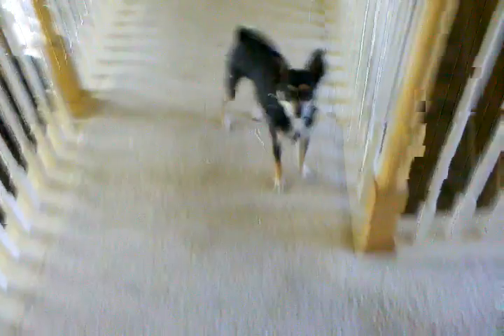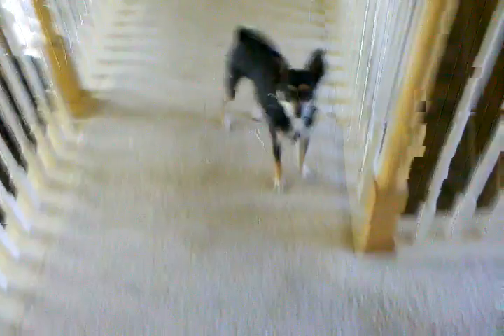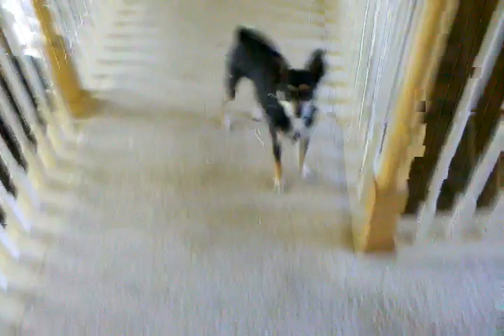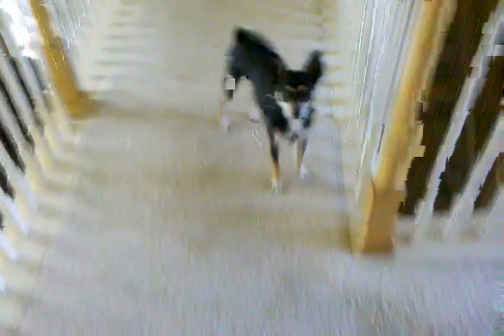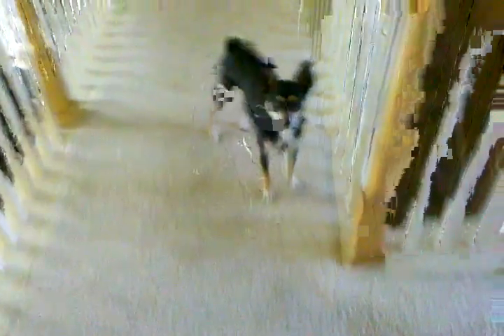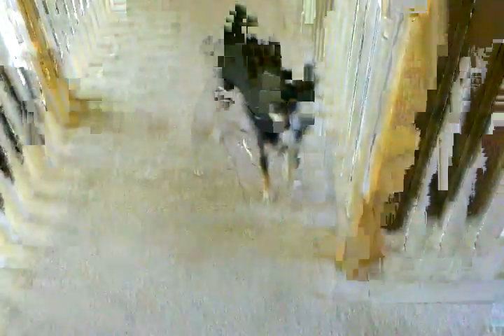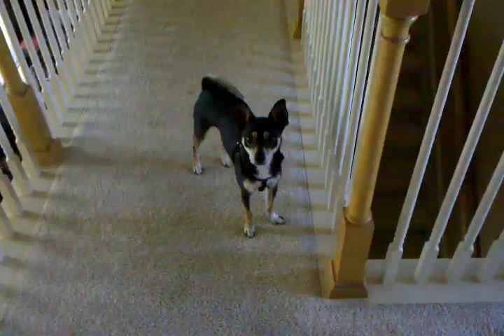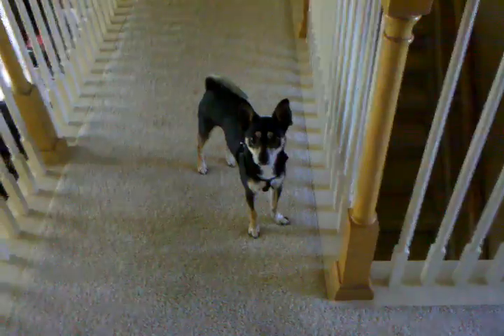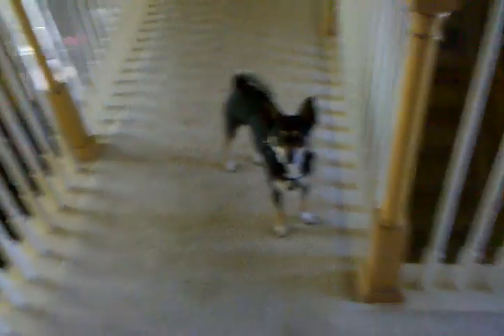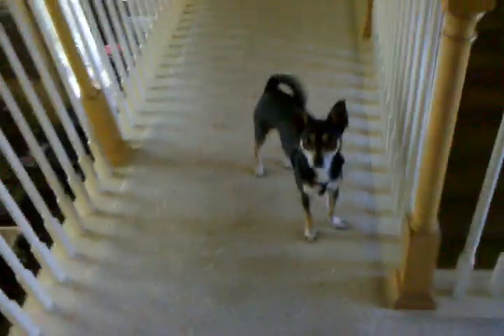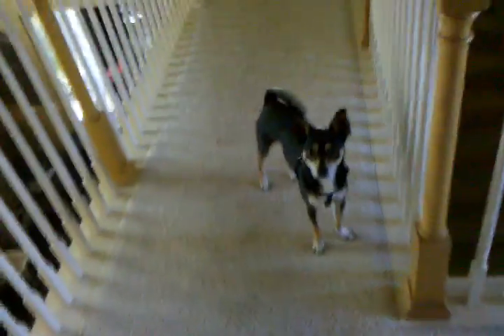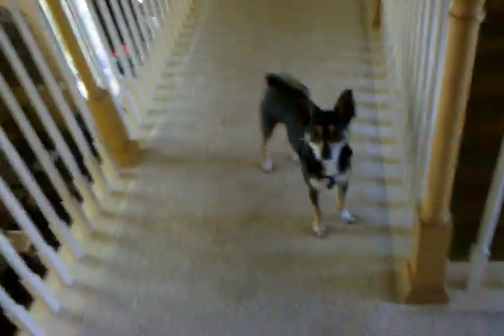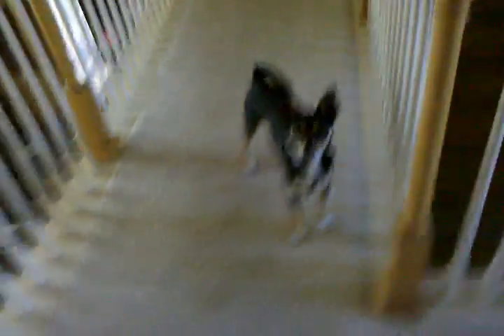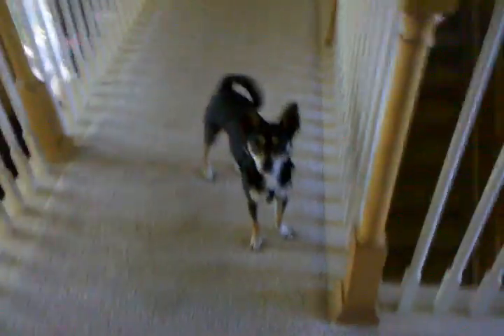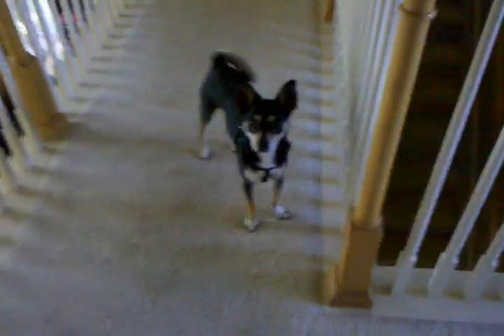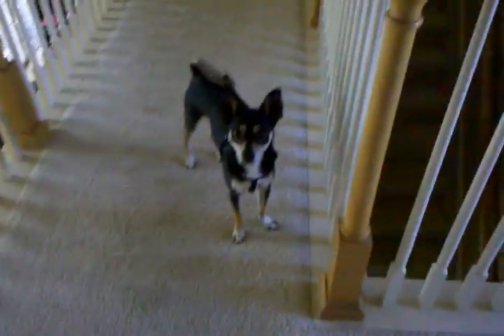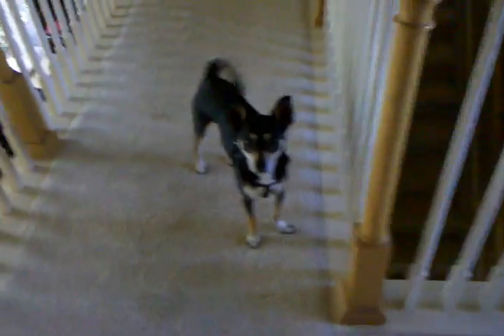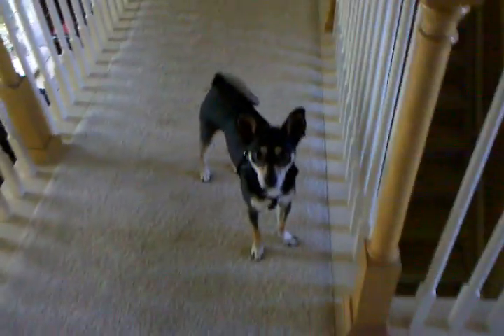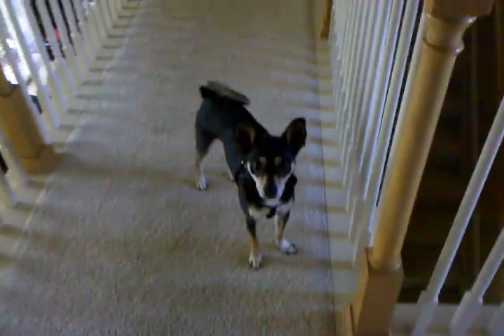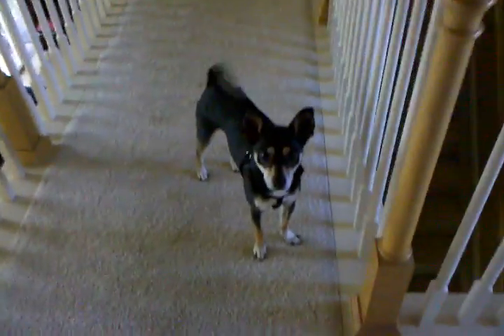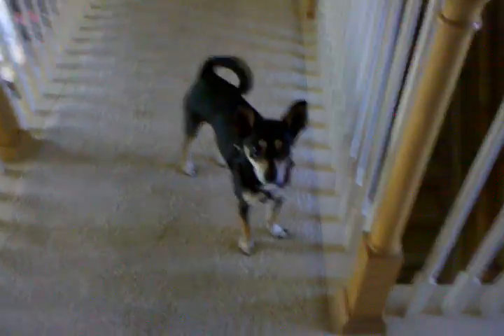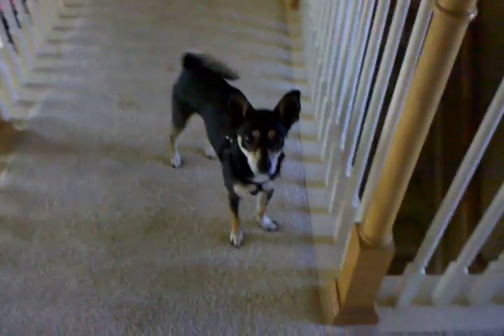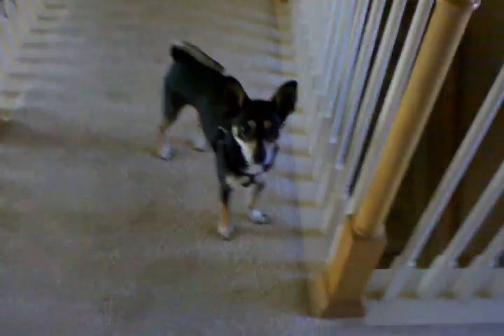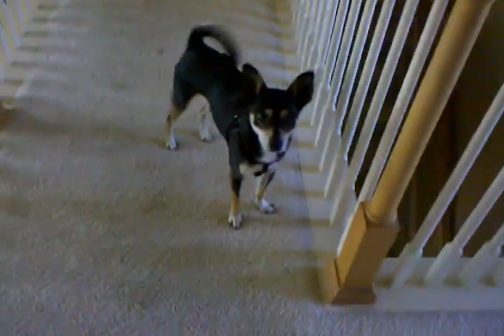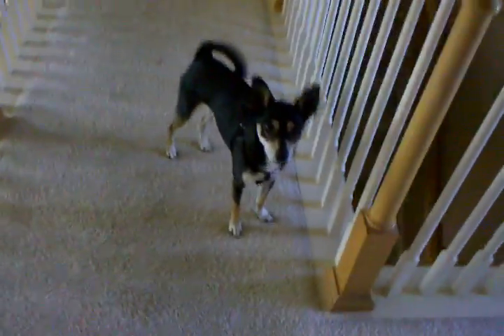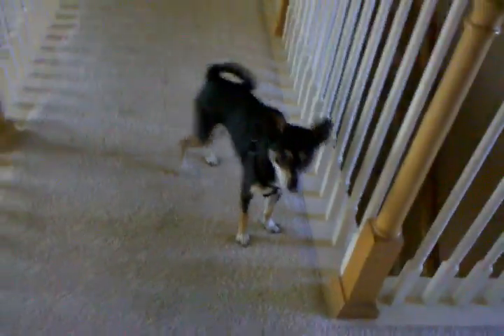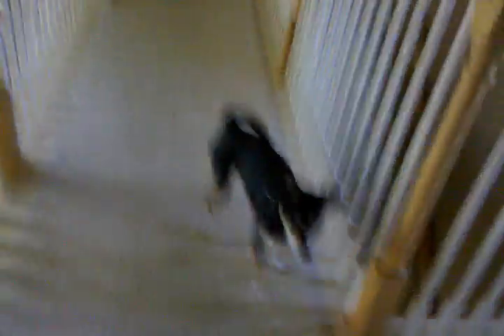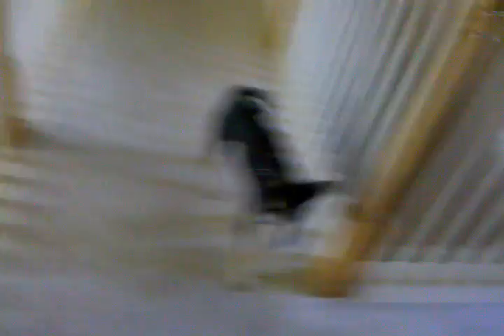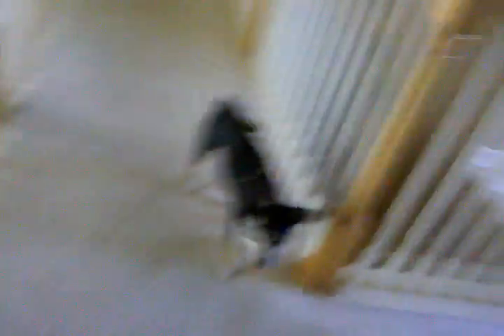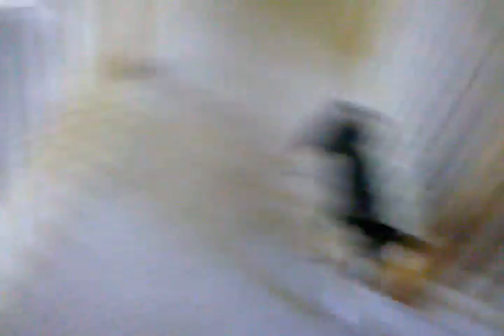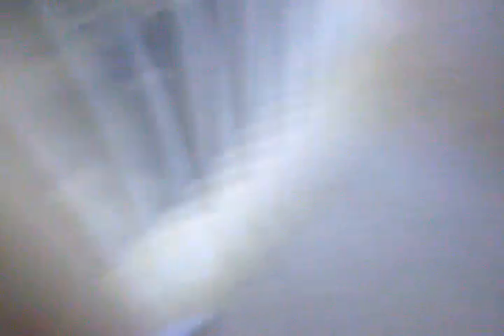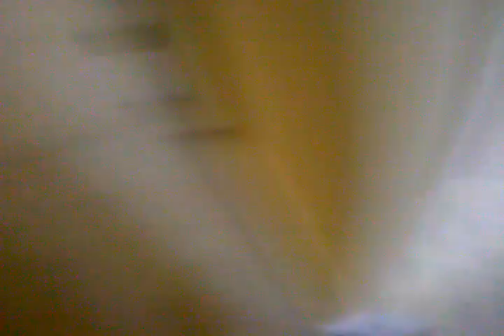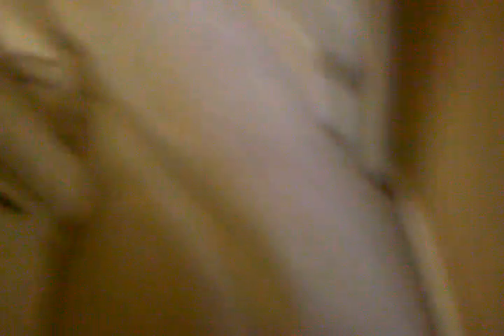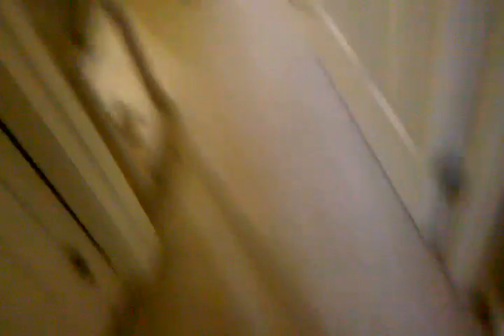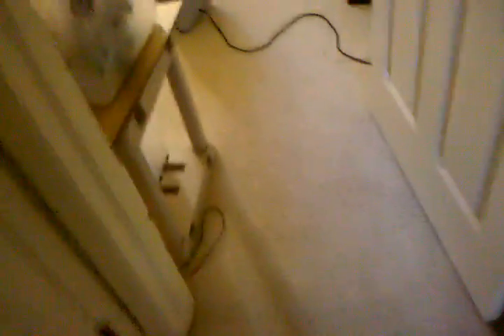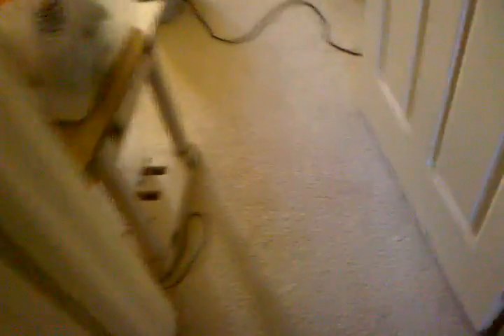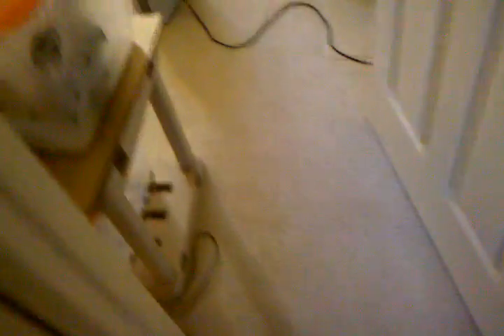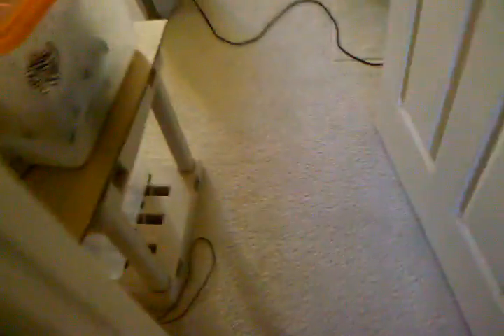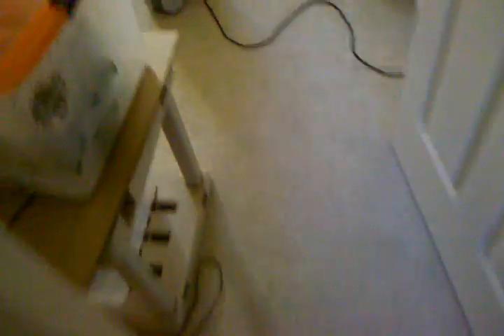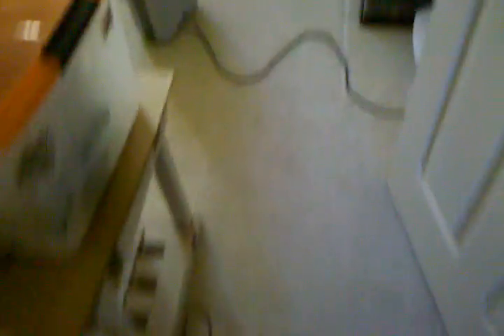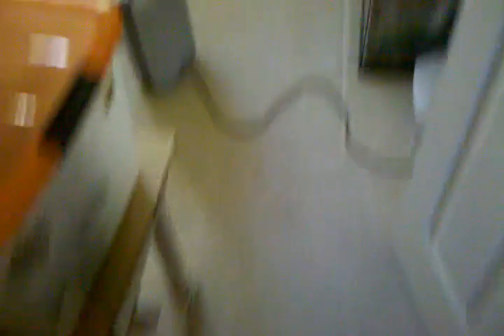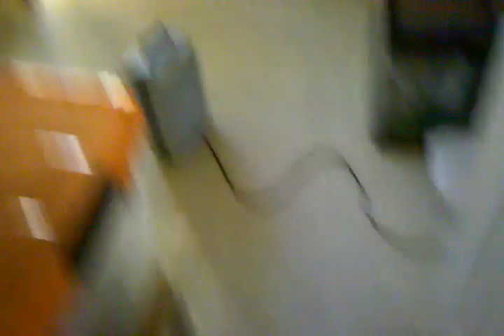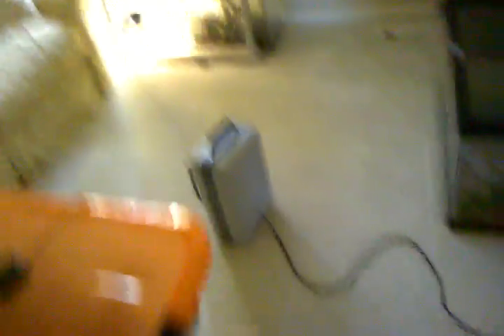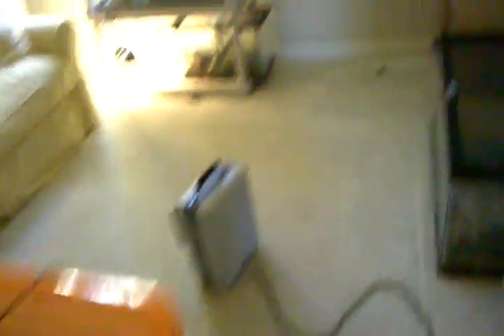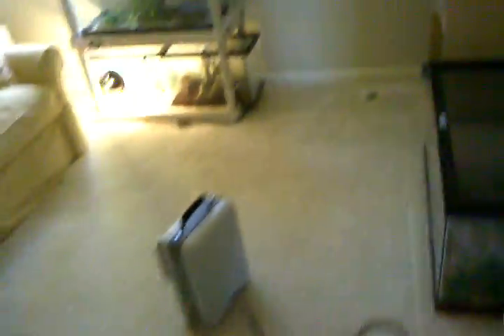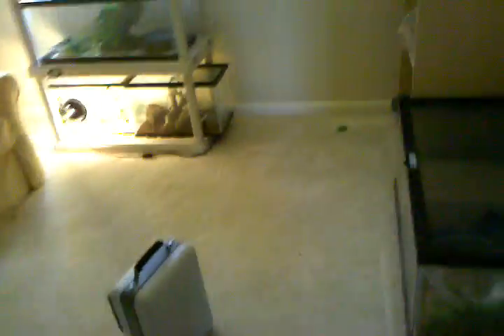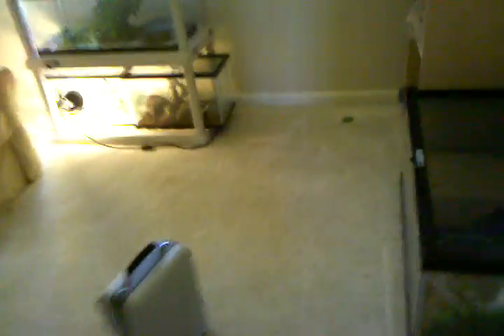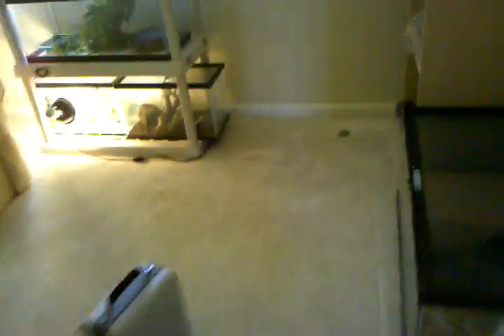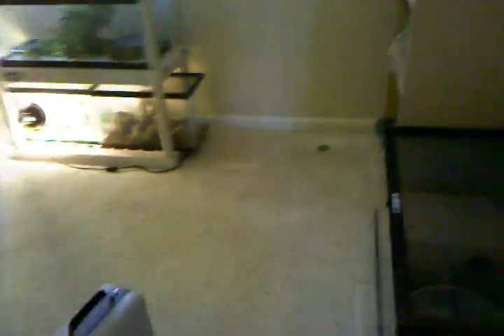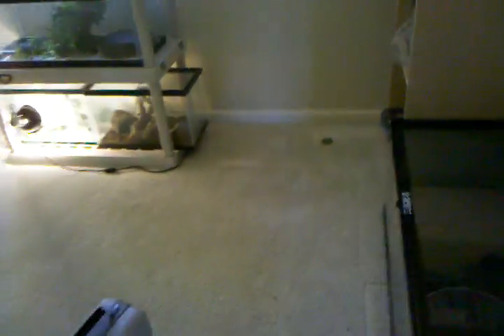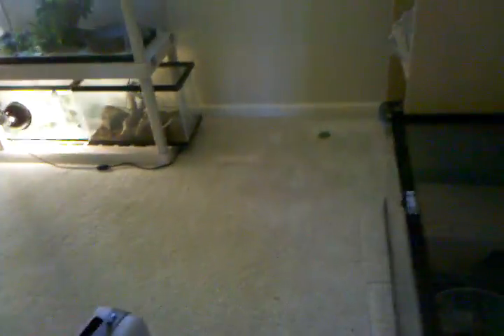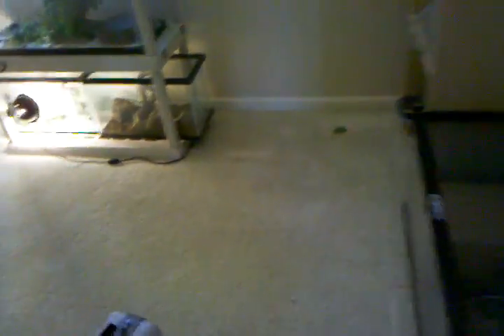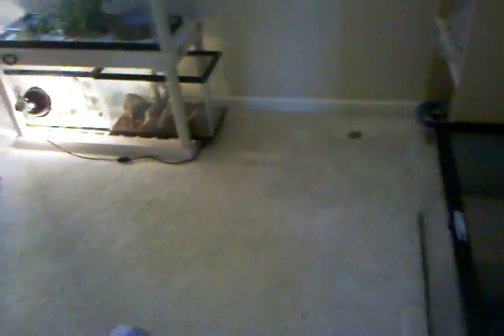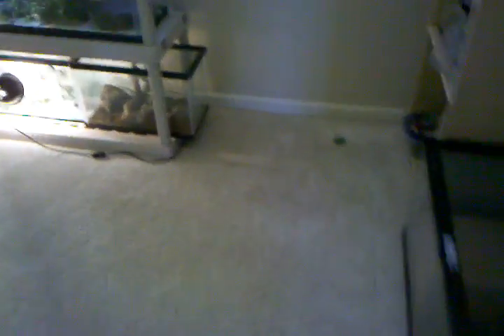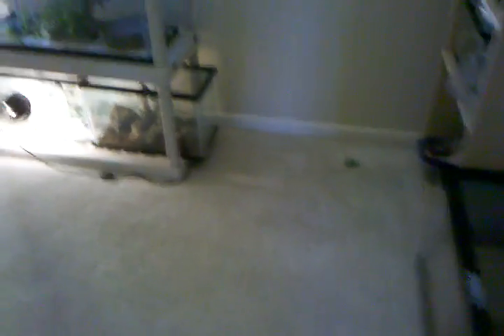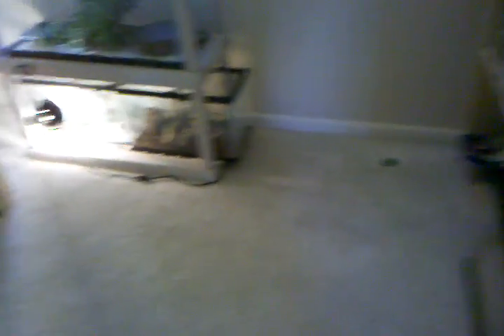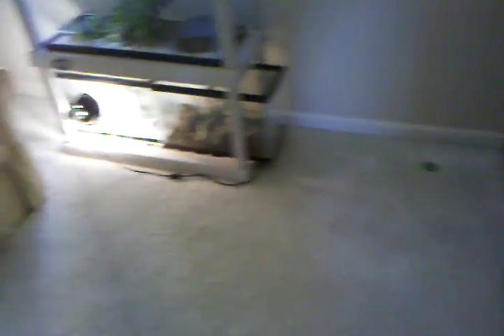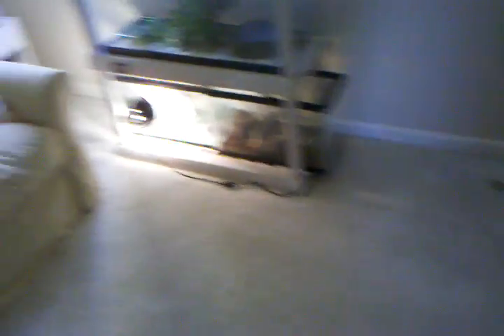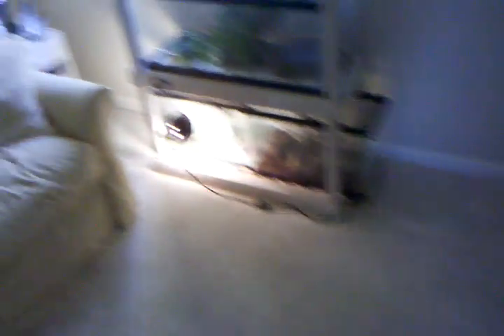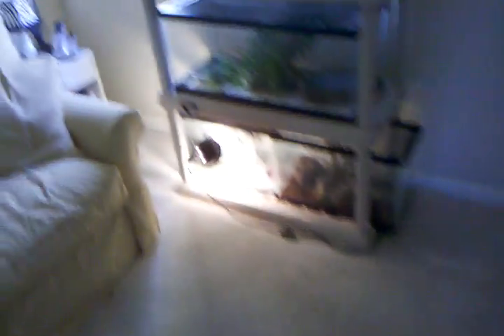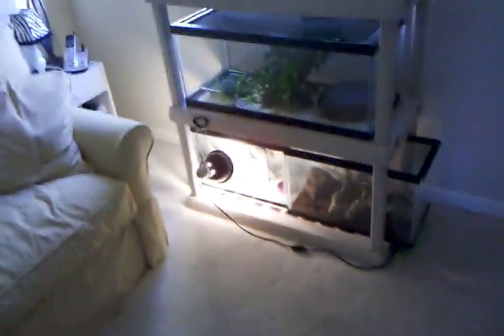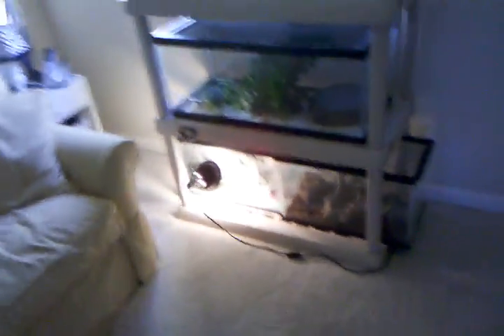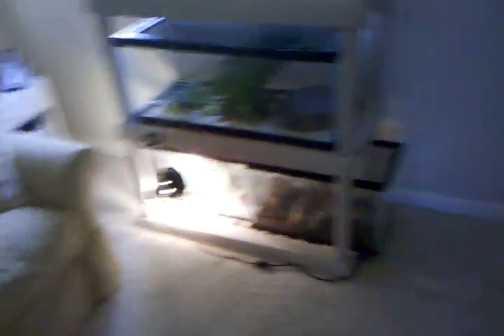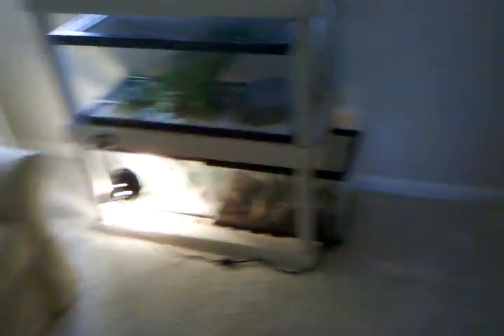Alright guys, so I'm going to show you my new reptile room. It's not a new room, it's just a new setup.